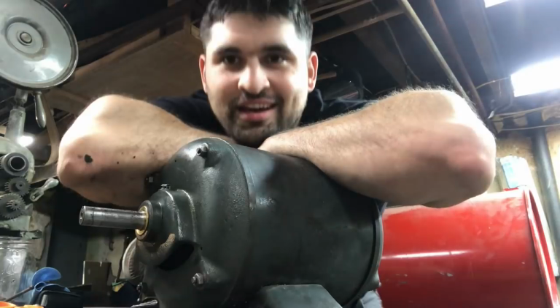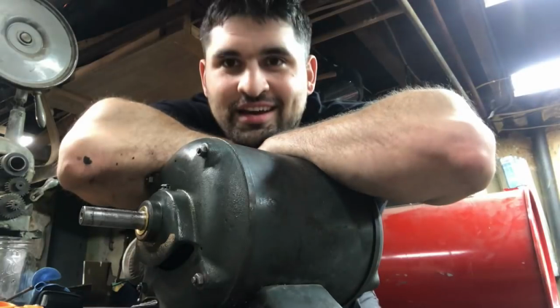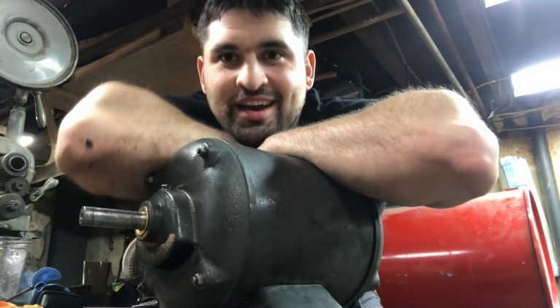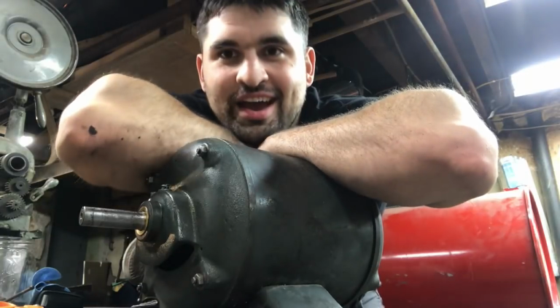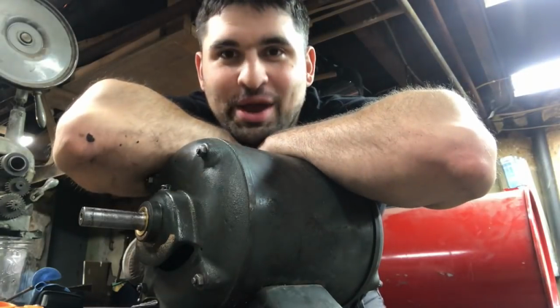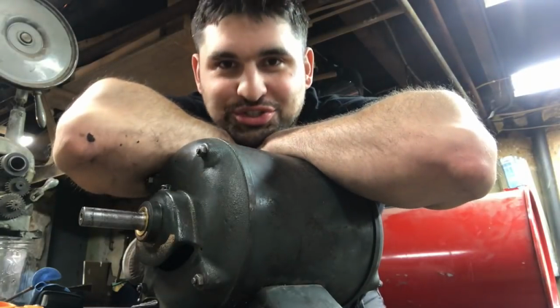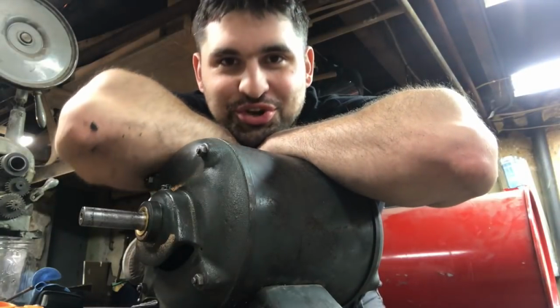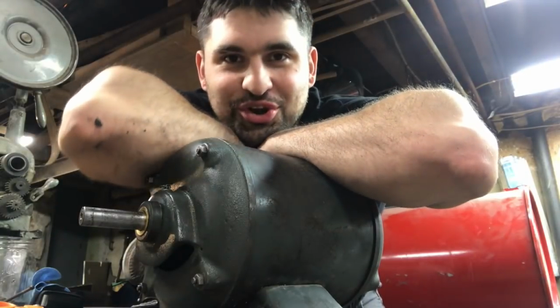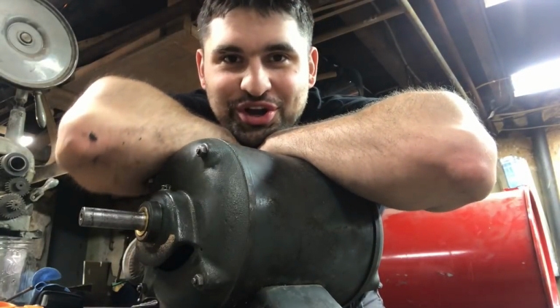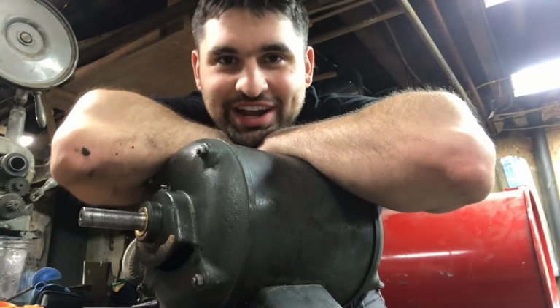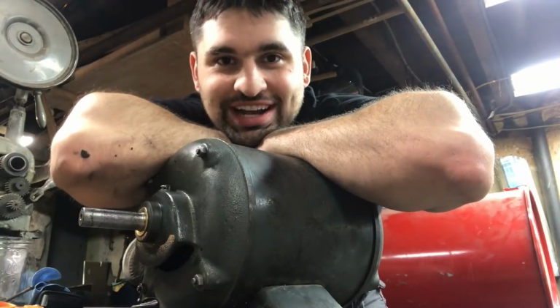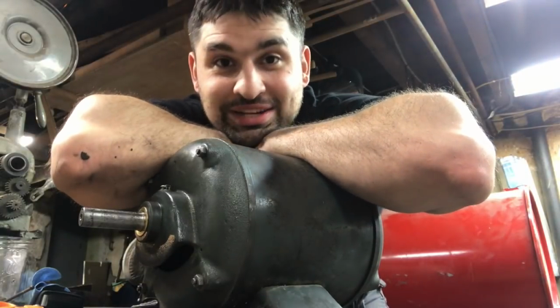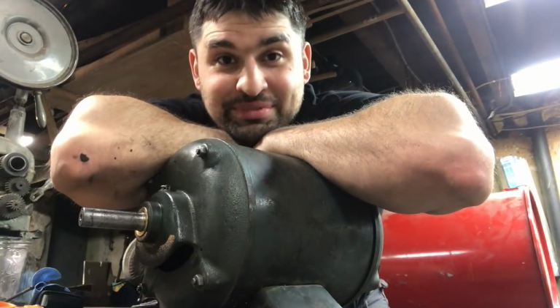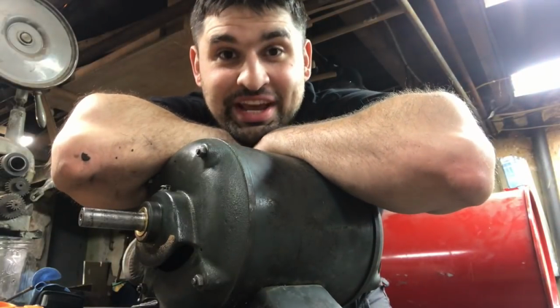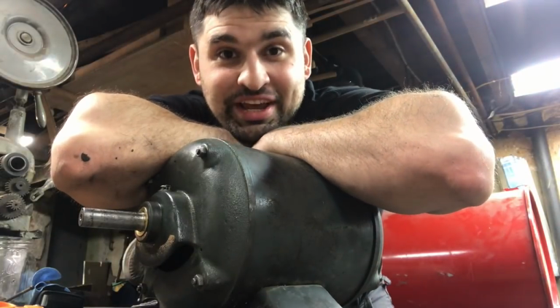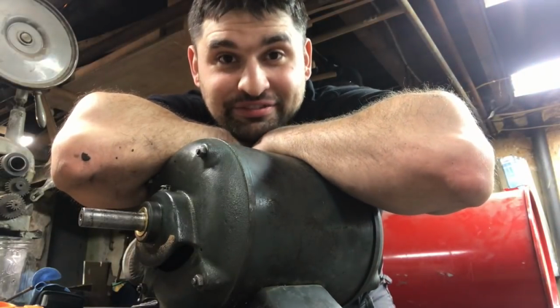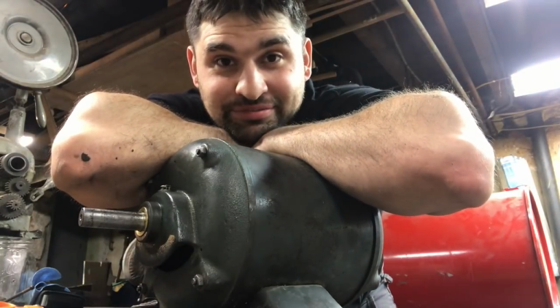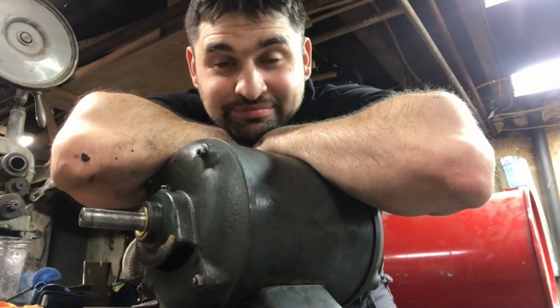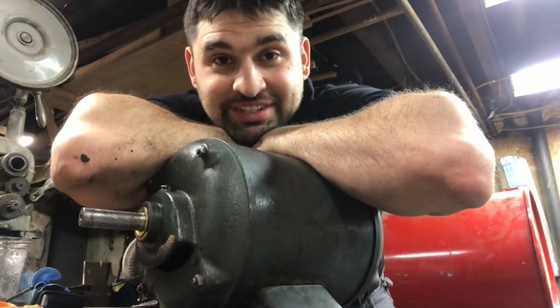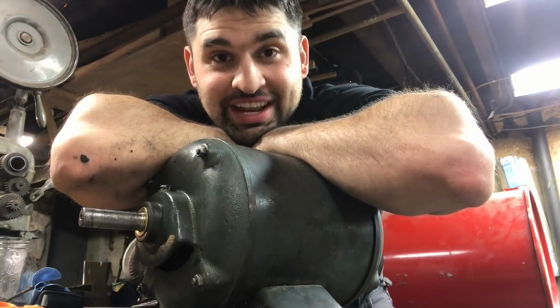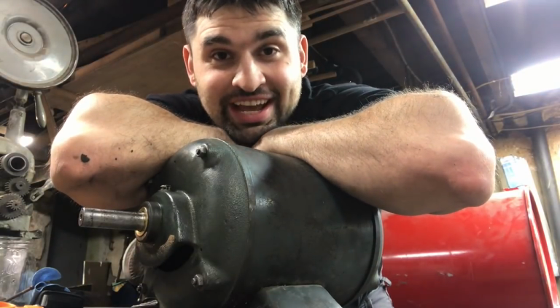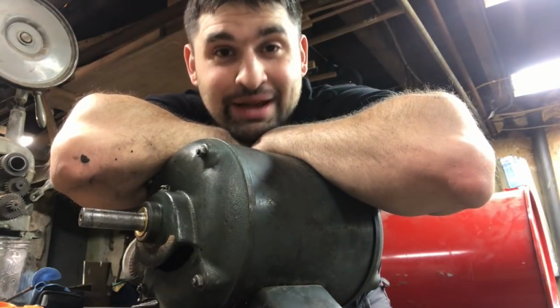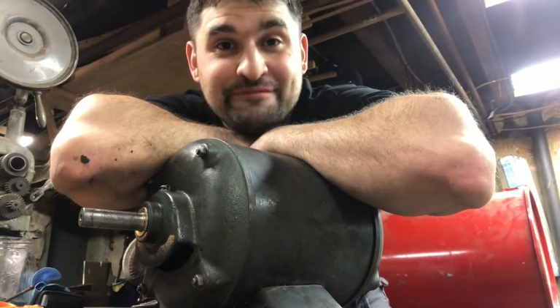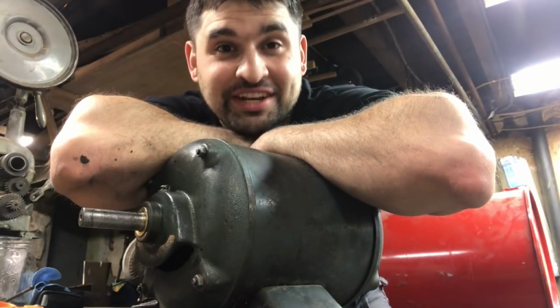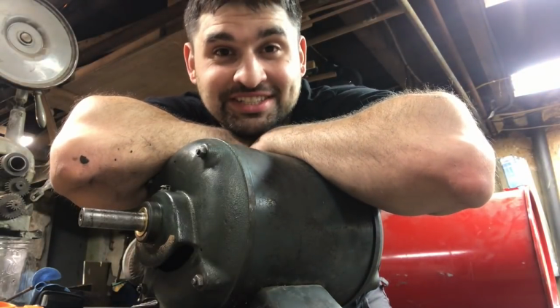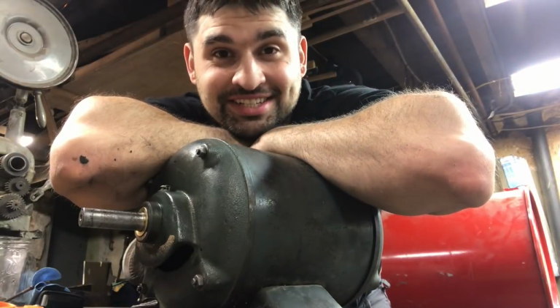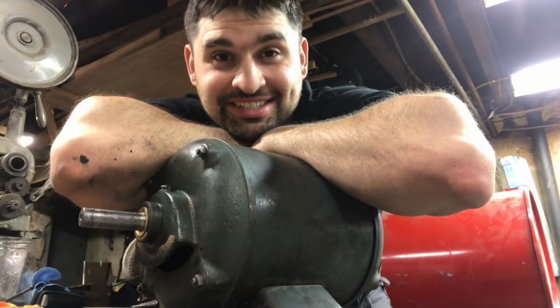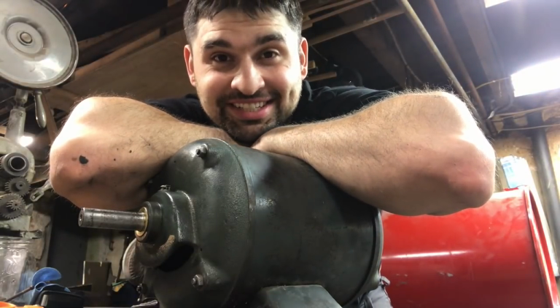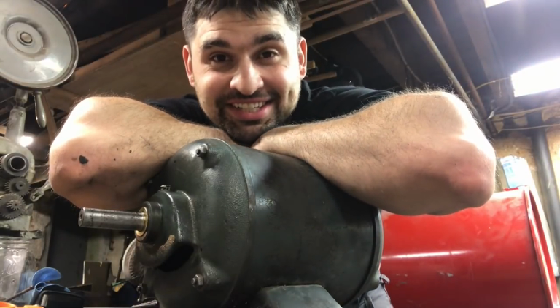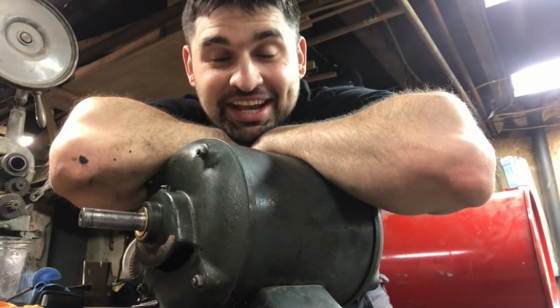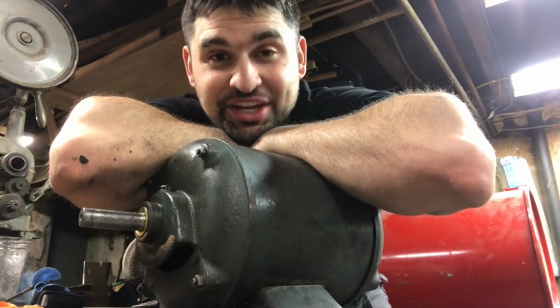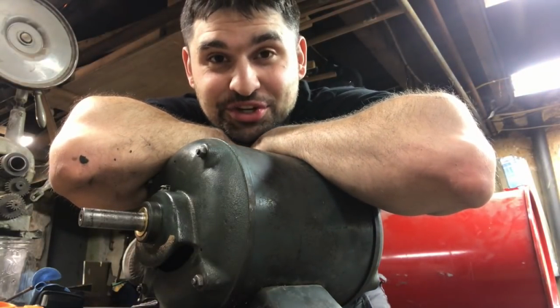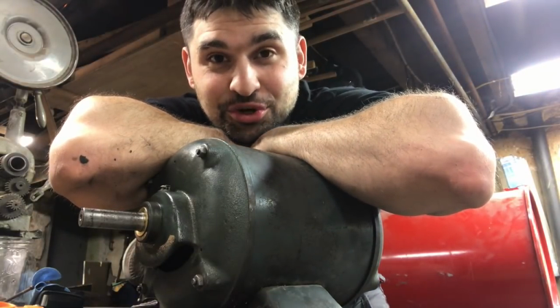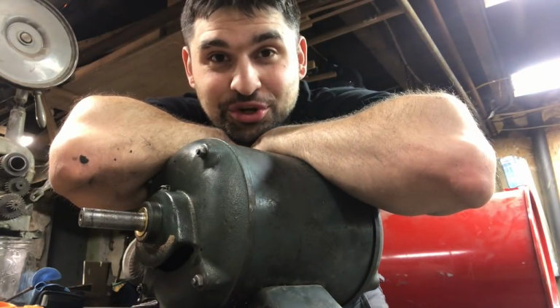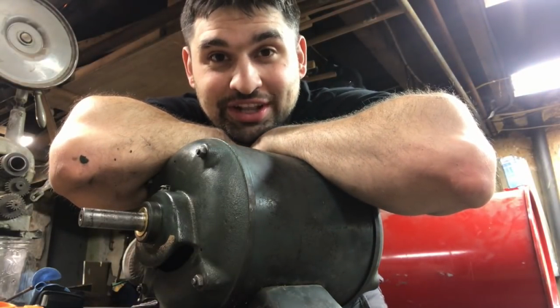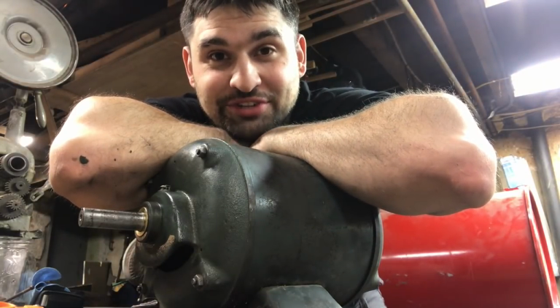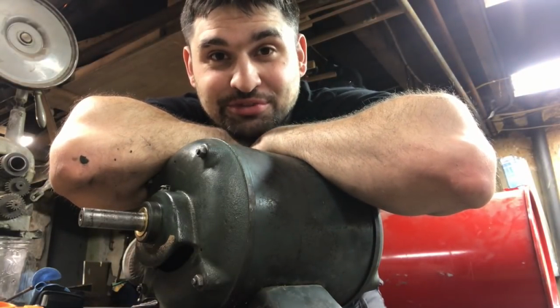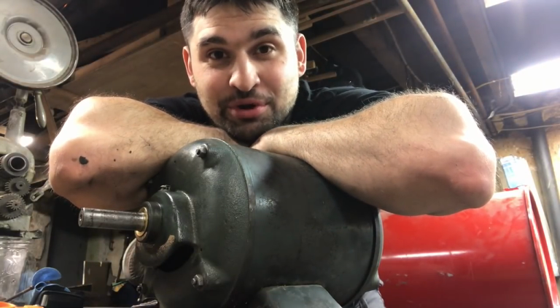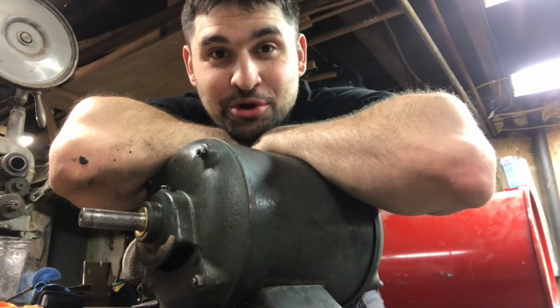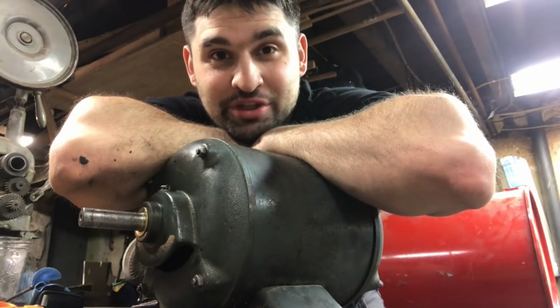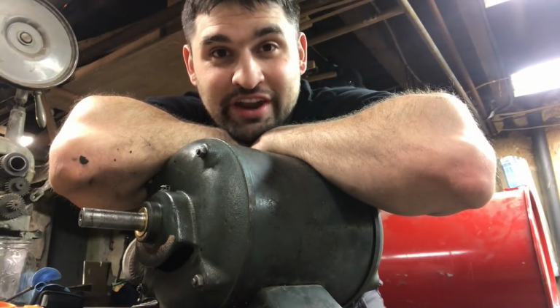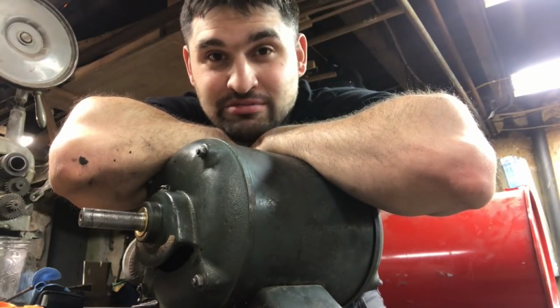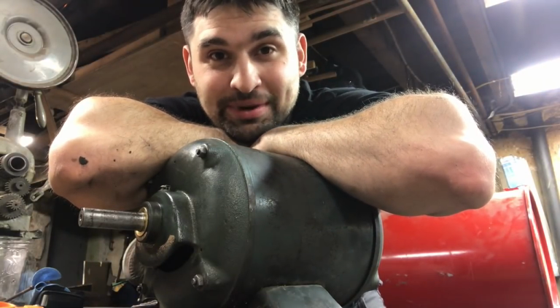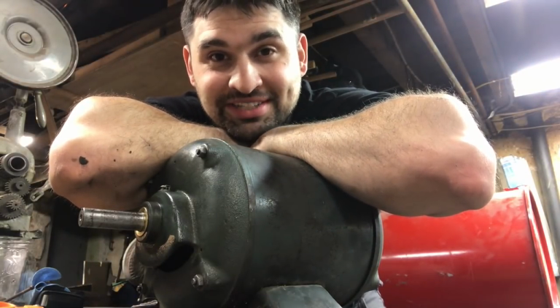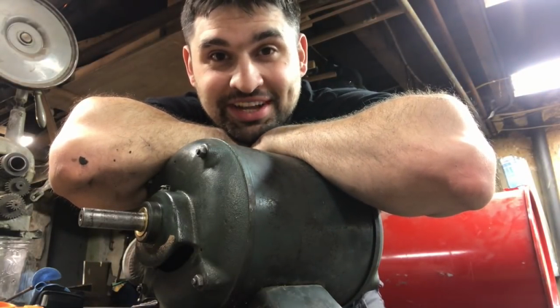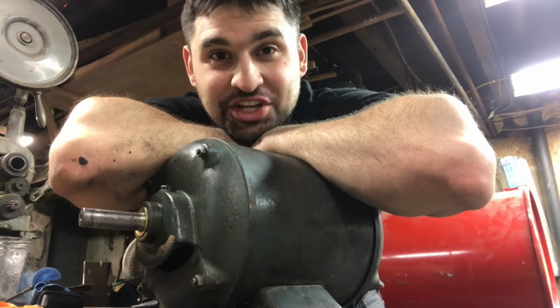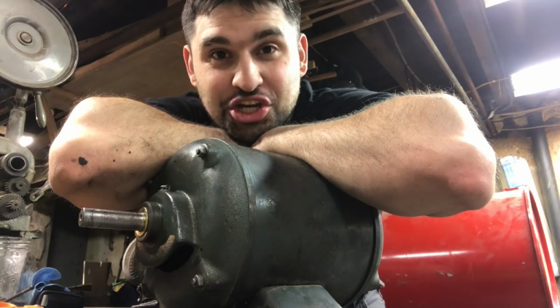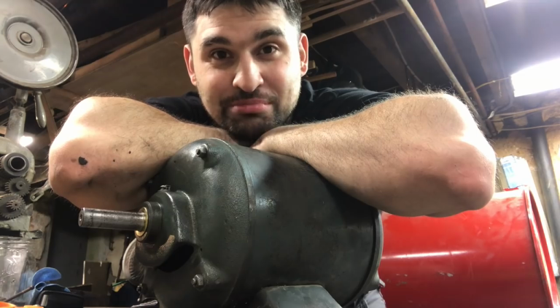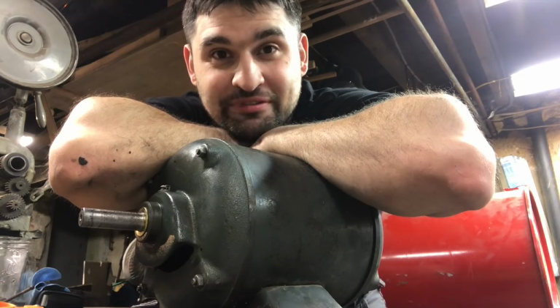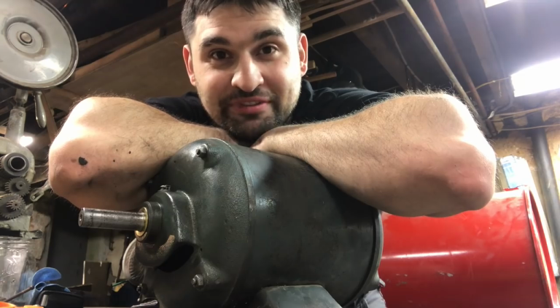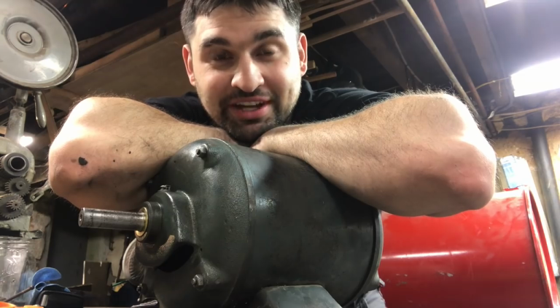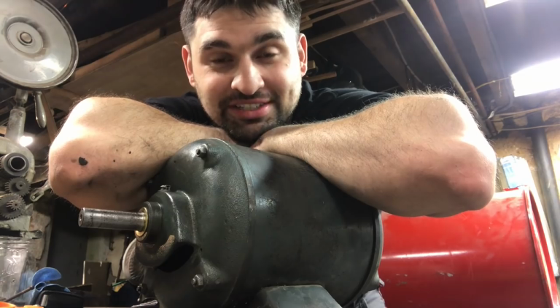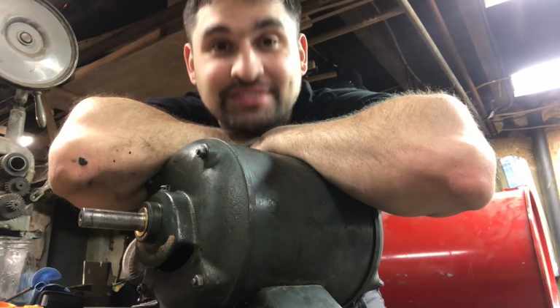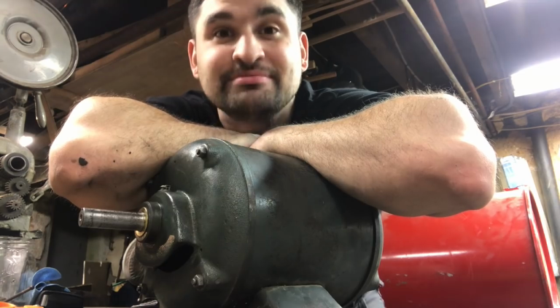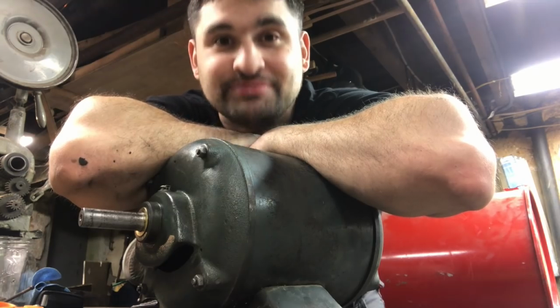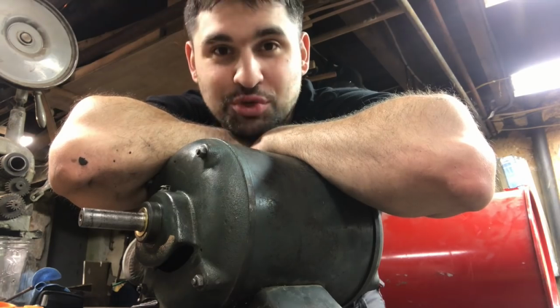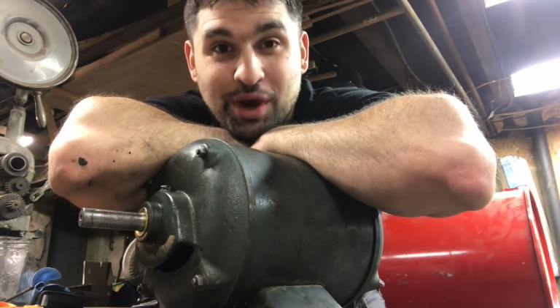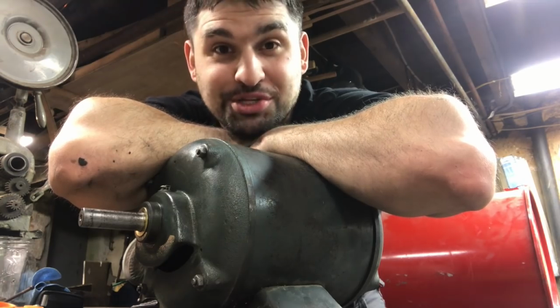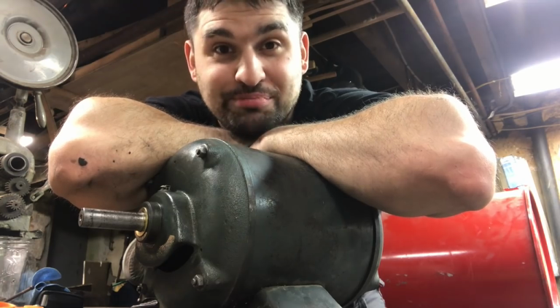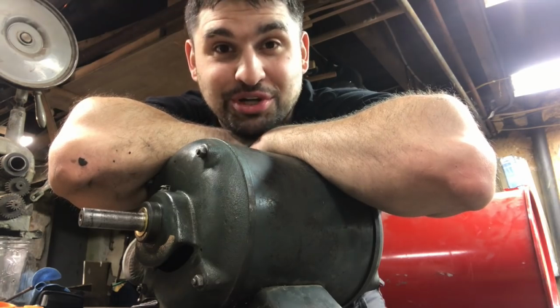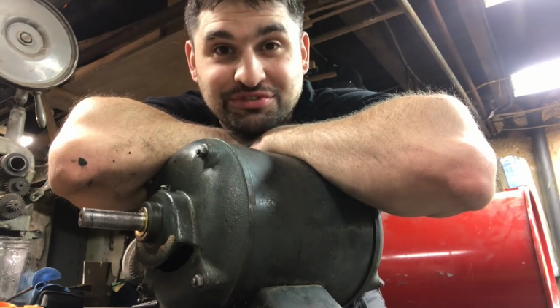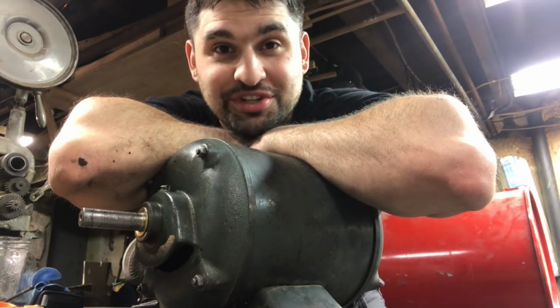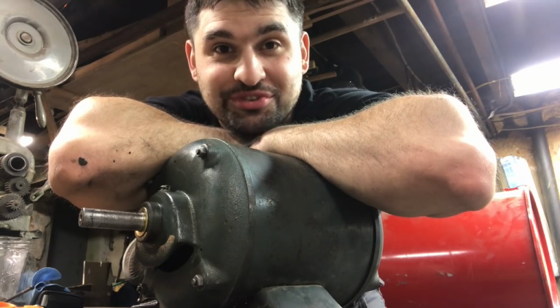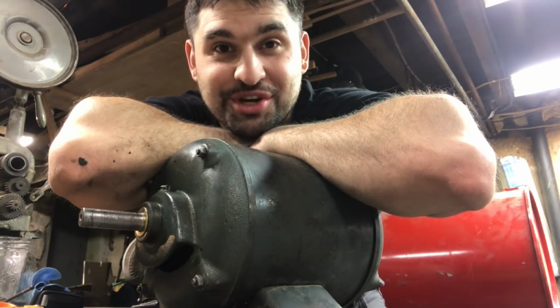Hey, what's going on guys? I'm Dave. Today I'm fixing this 68-year-old electric motor that everybody said couldn't be fixed. You're watching Parts Restoration.